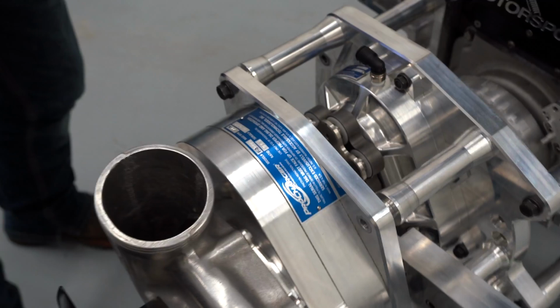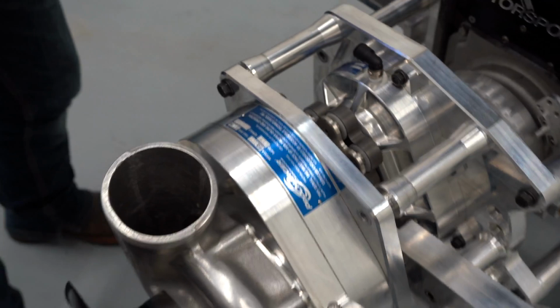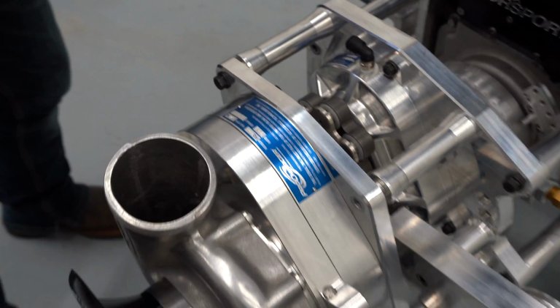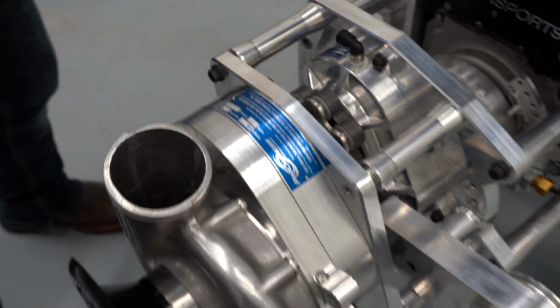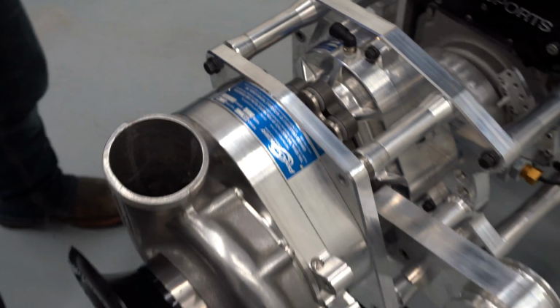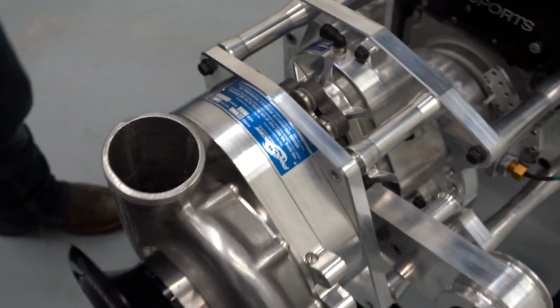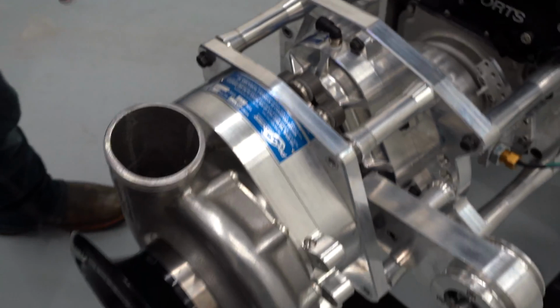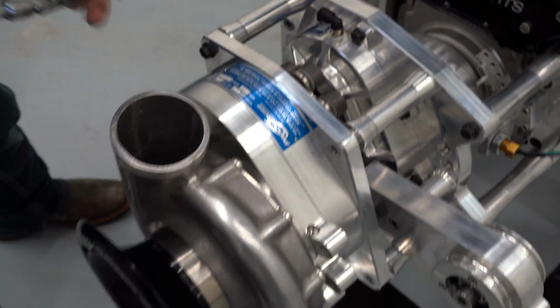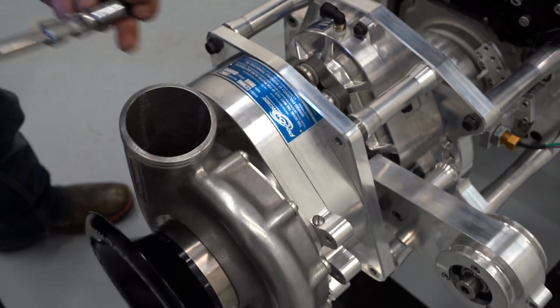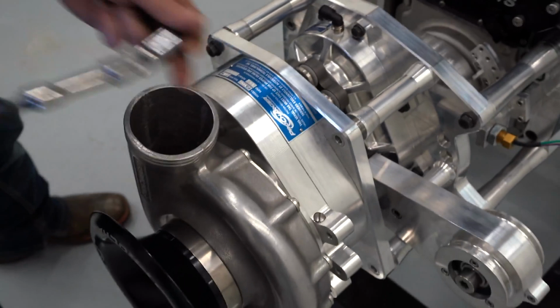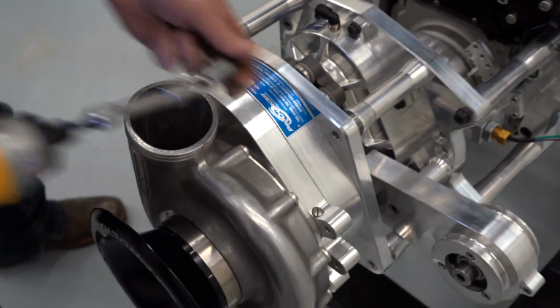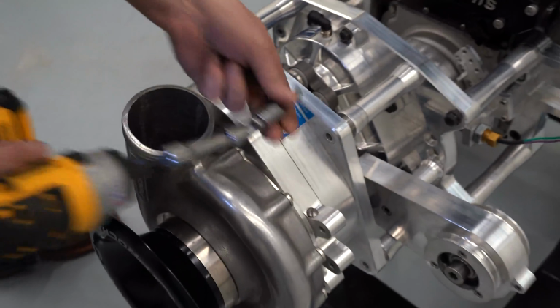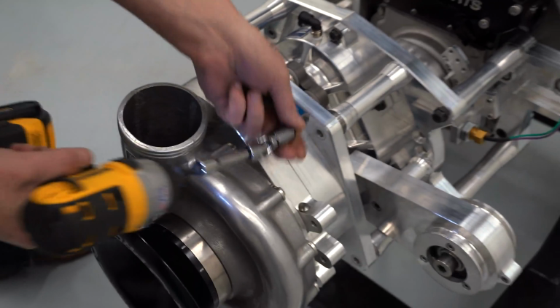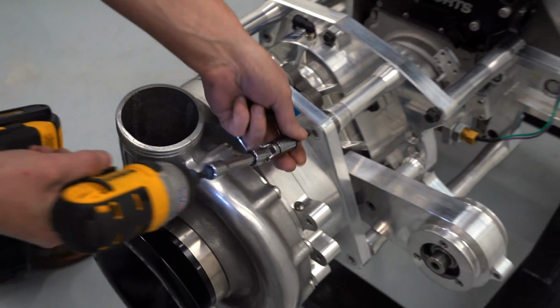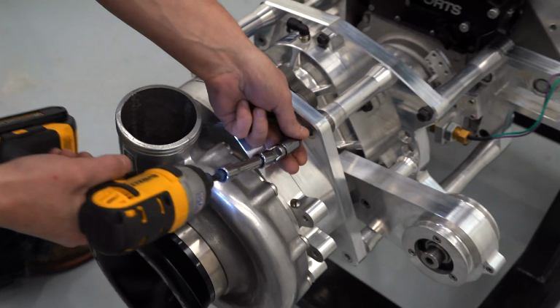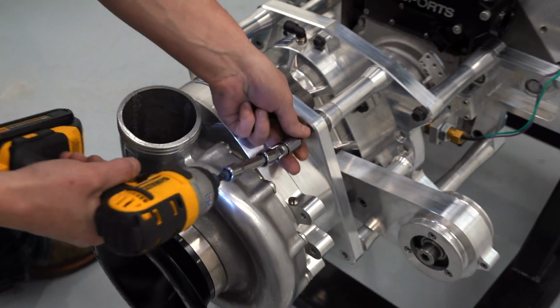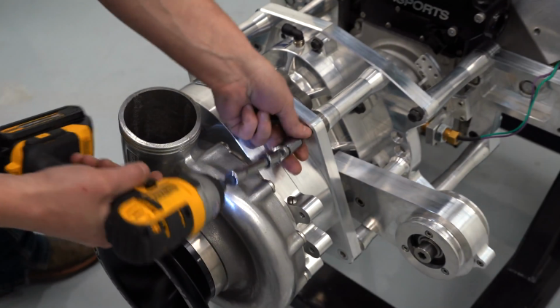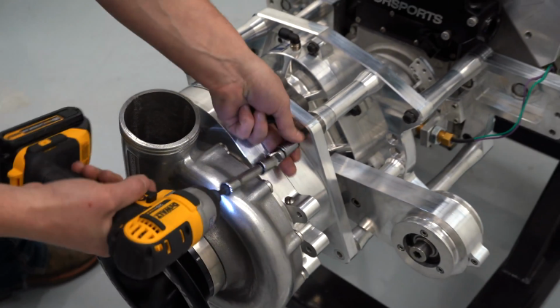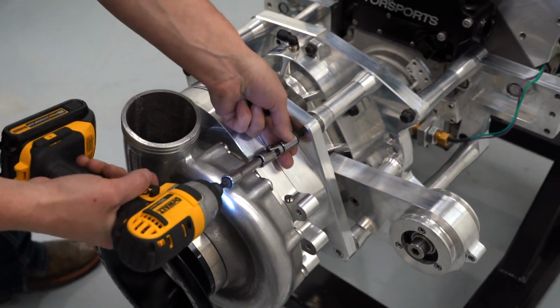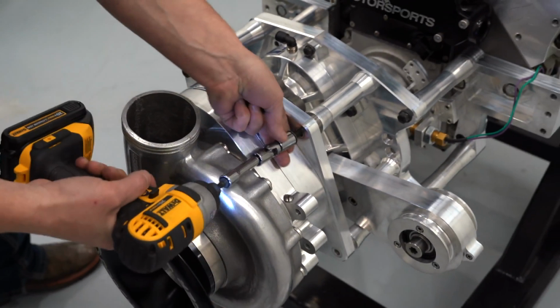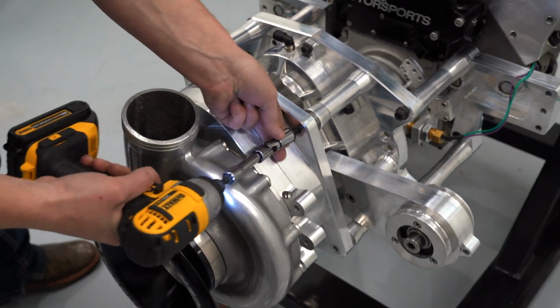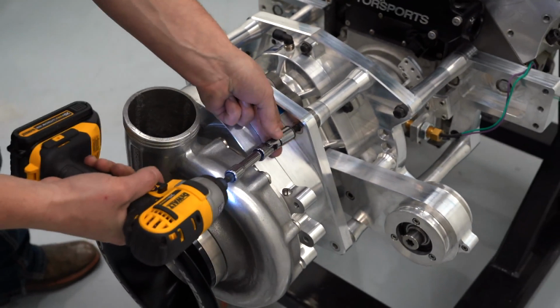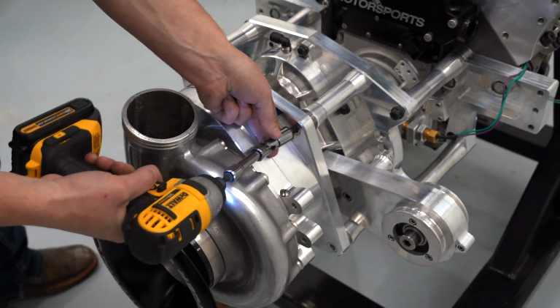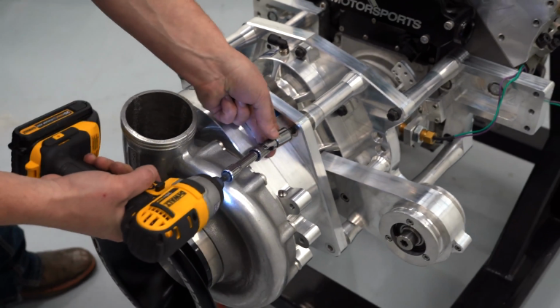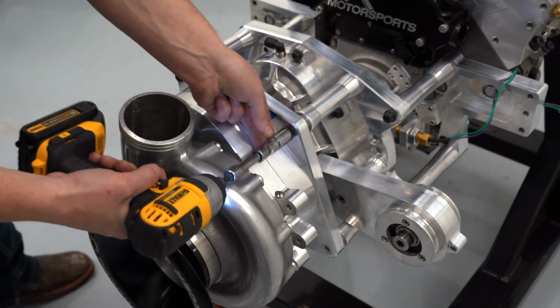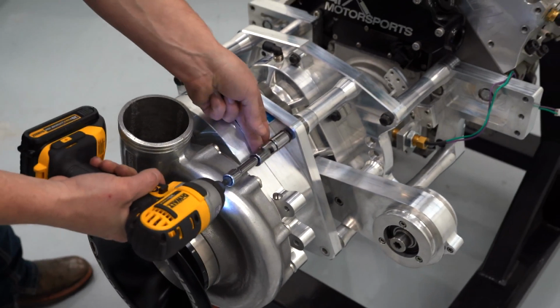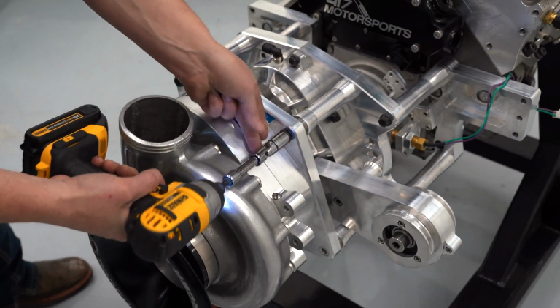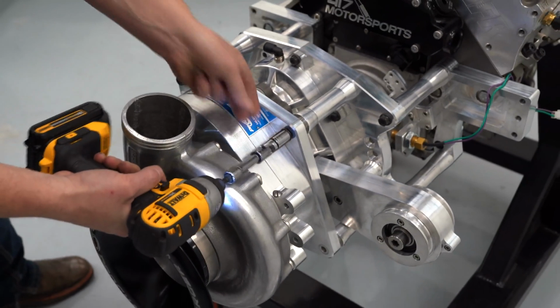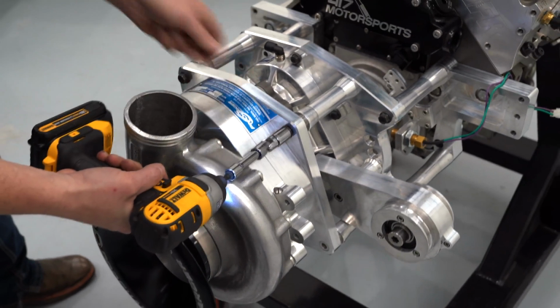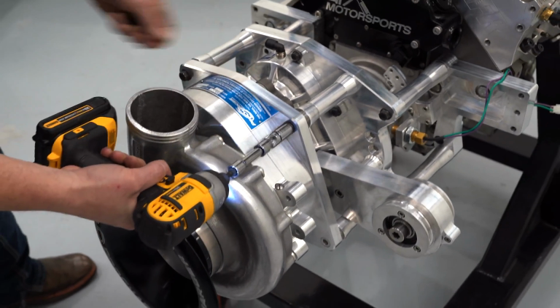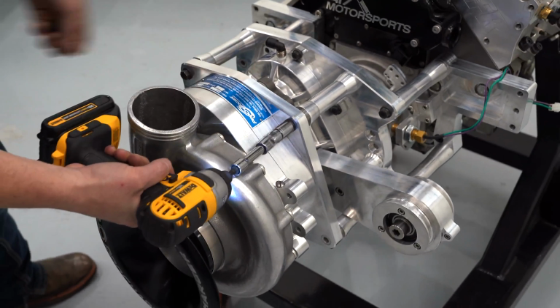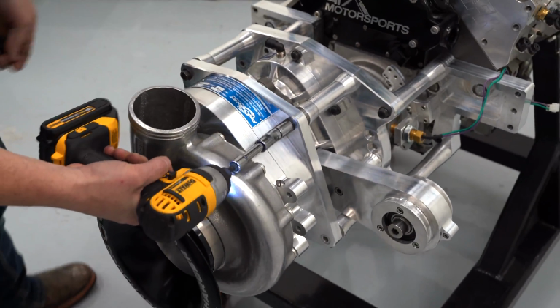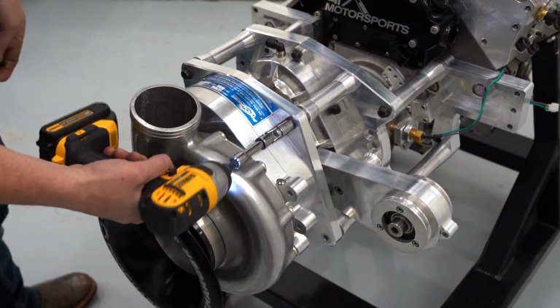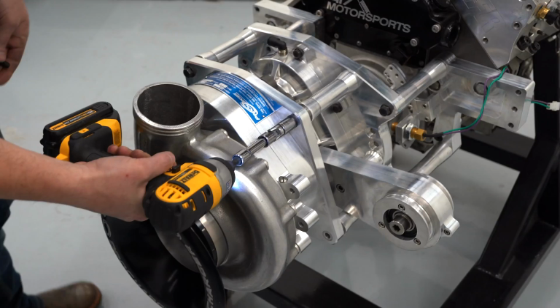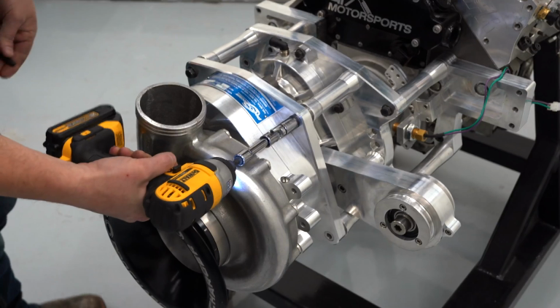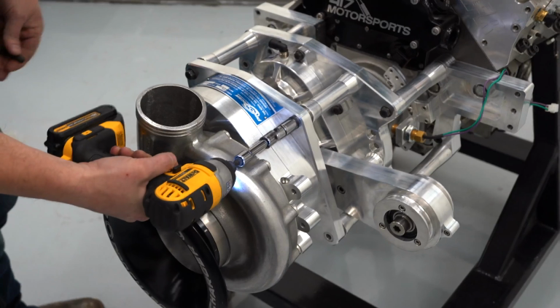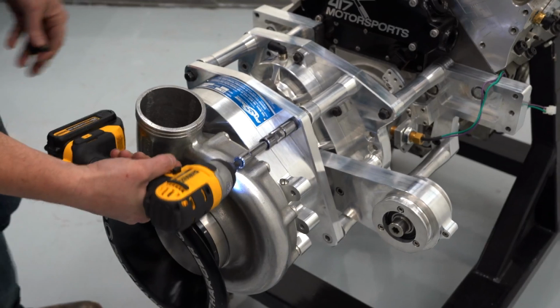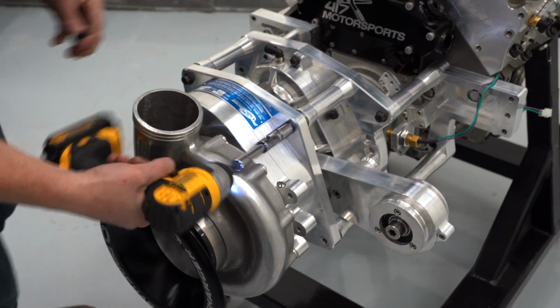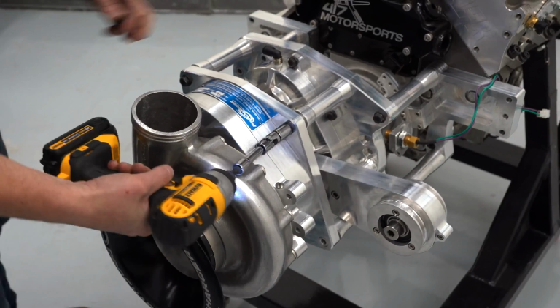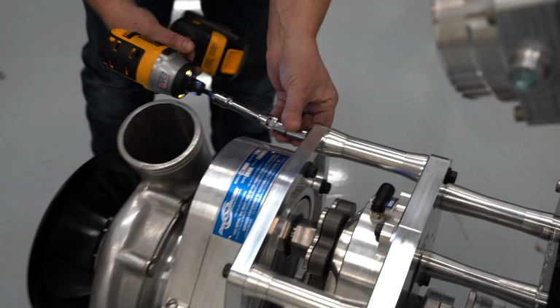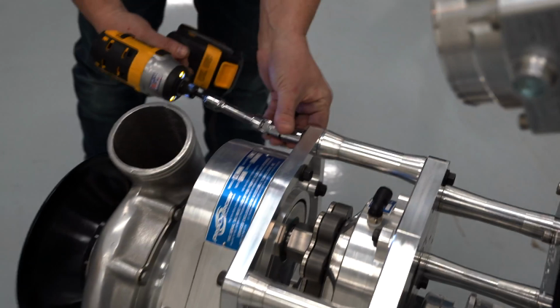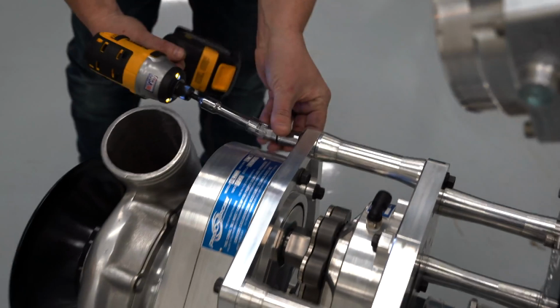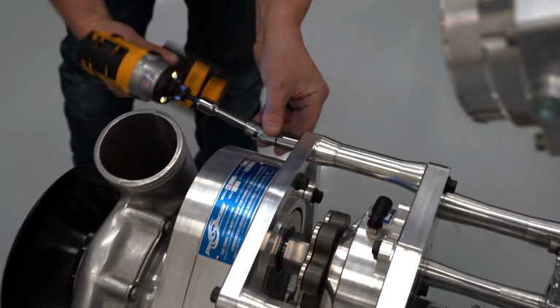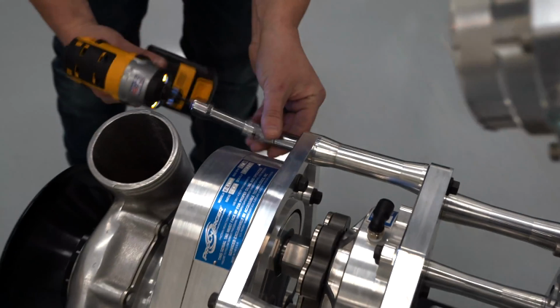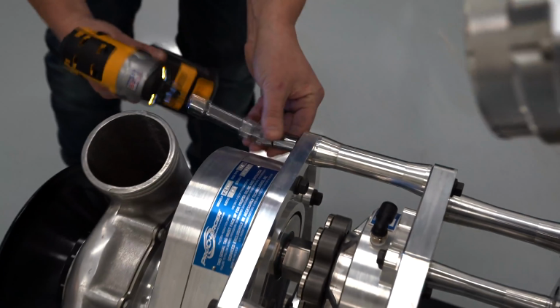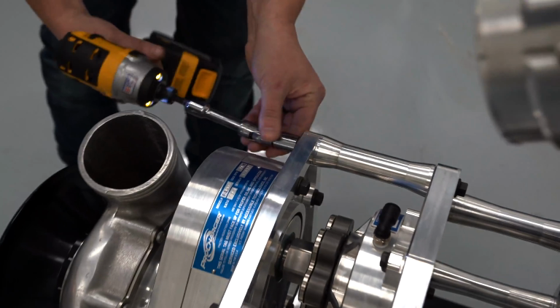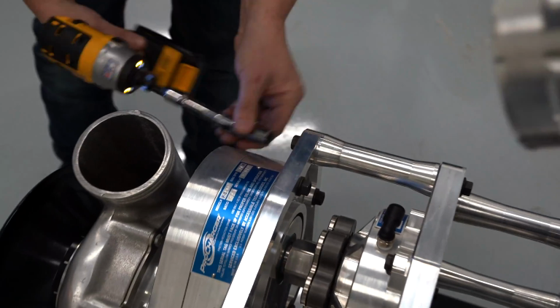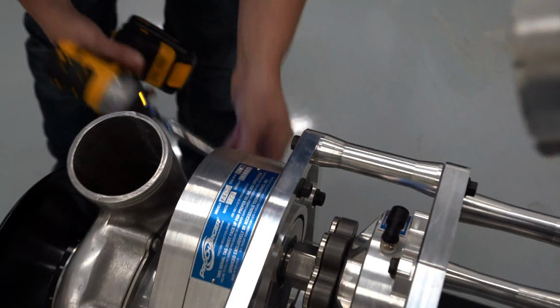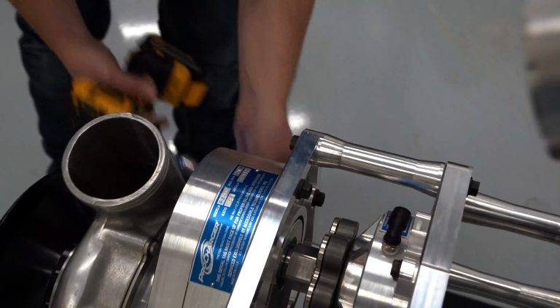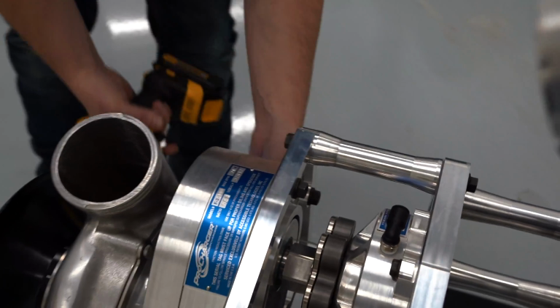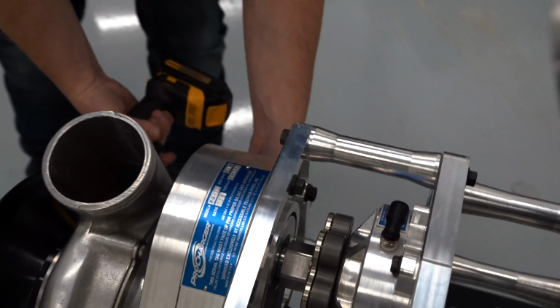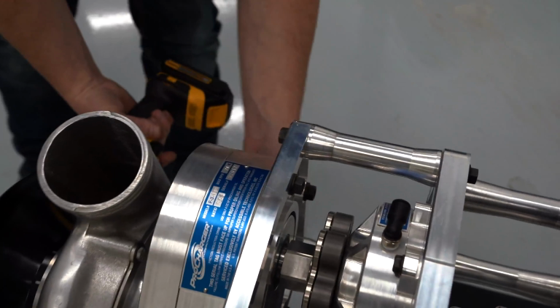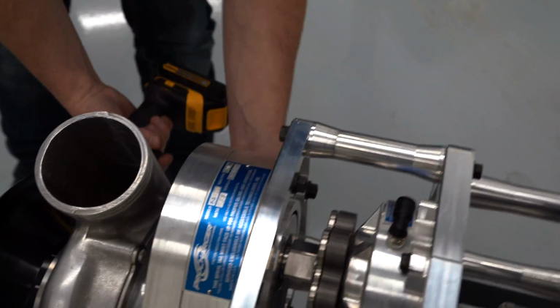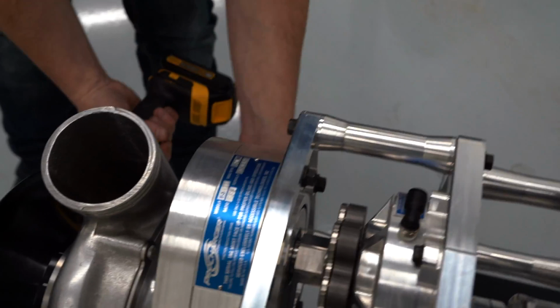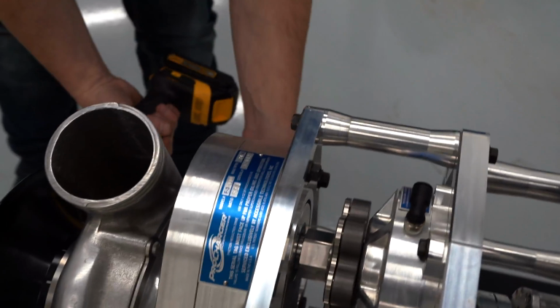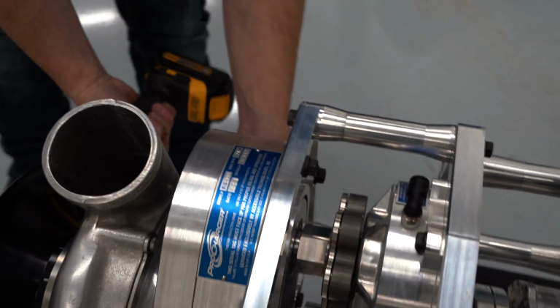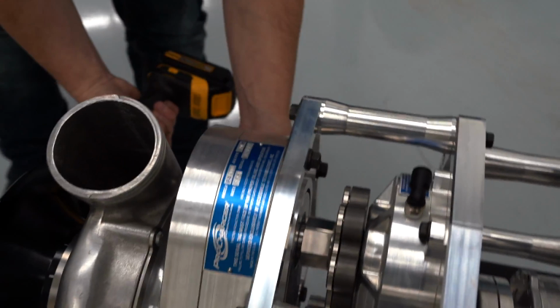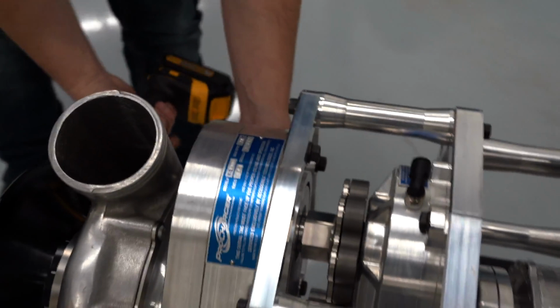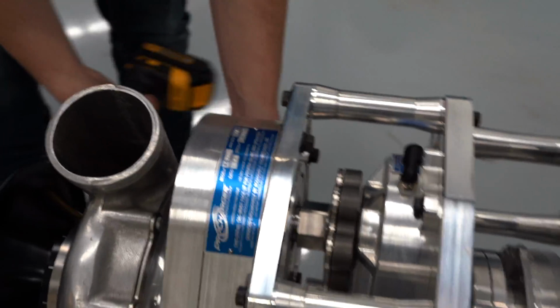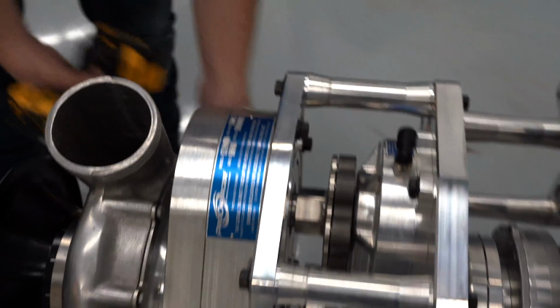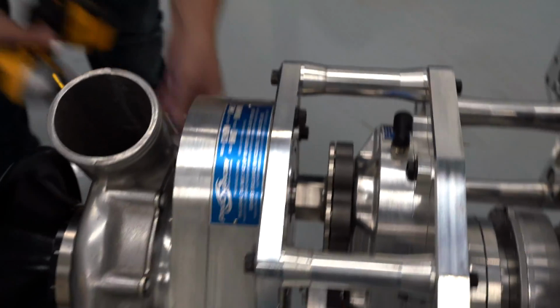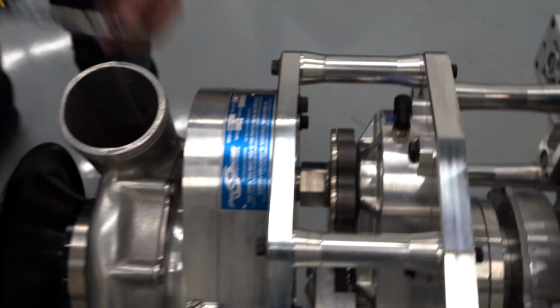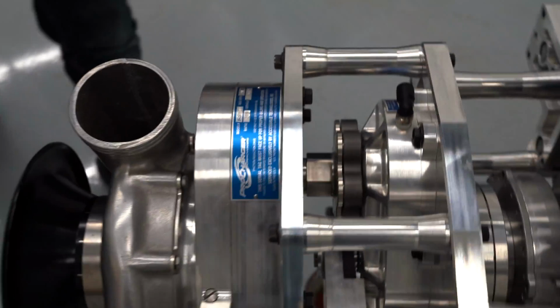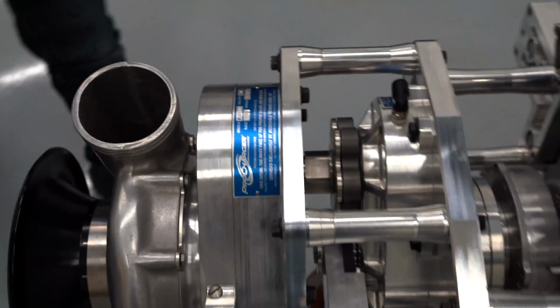To speed up this process, a cordless impact can be used. However, always use hand tools at the end to torque to proper specs.